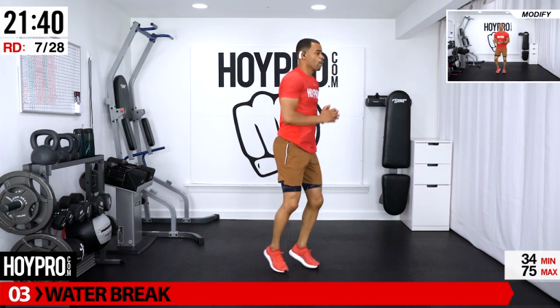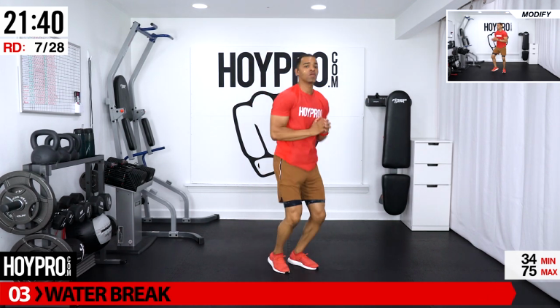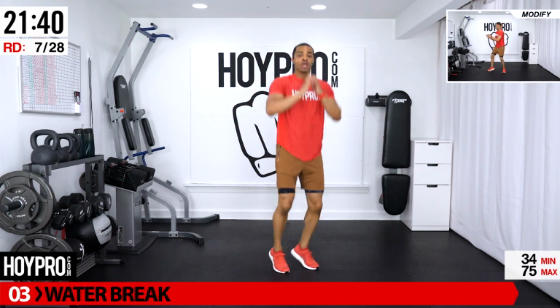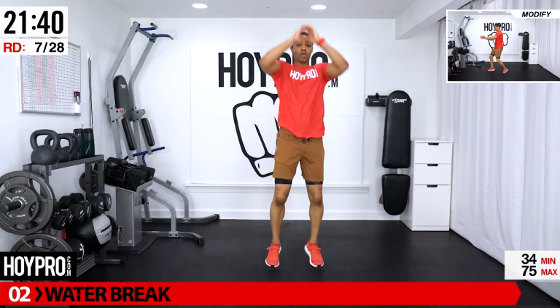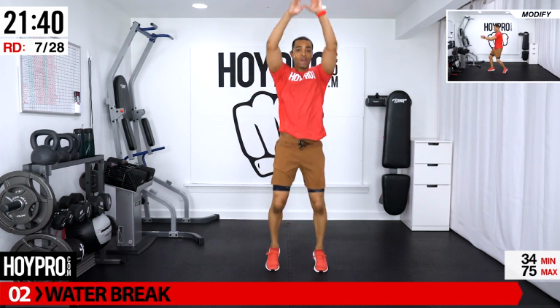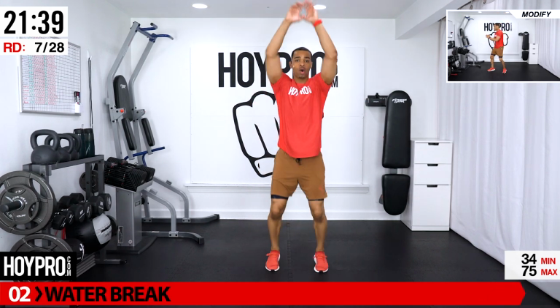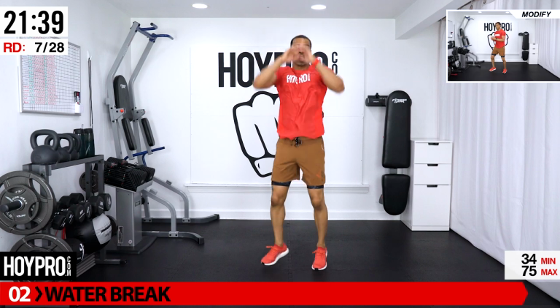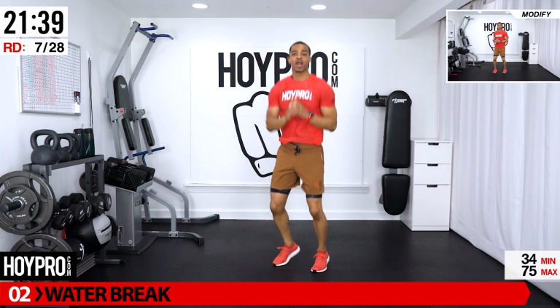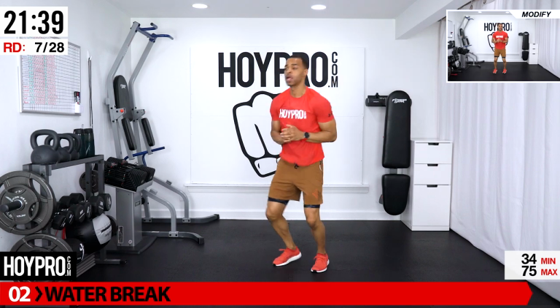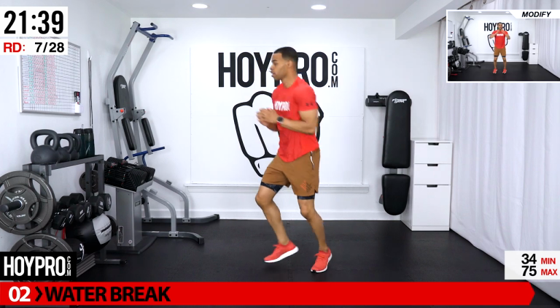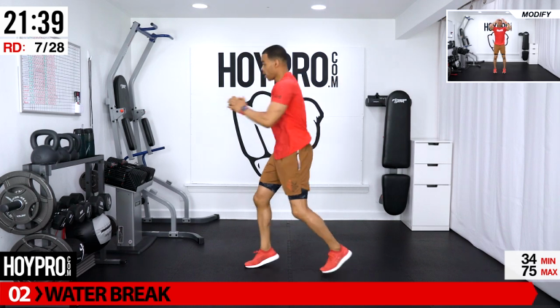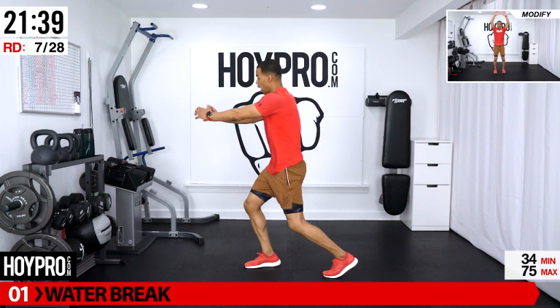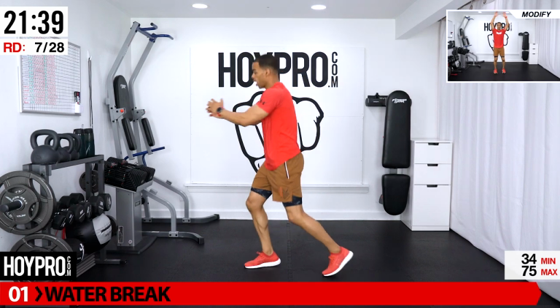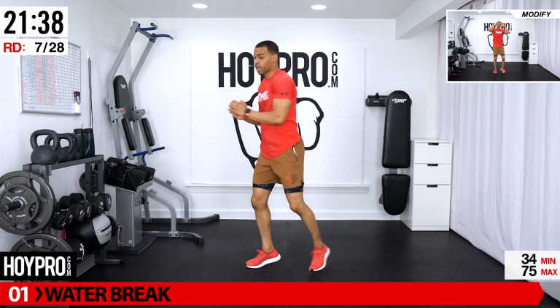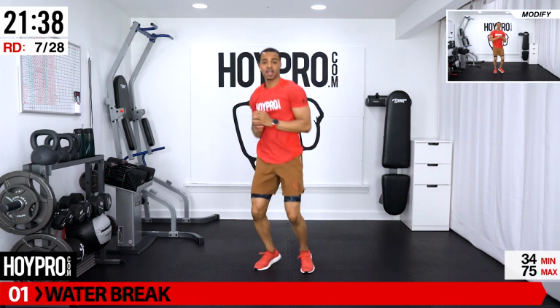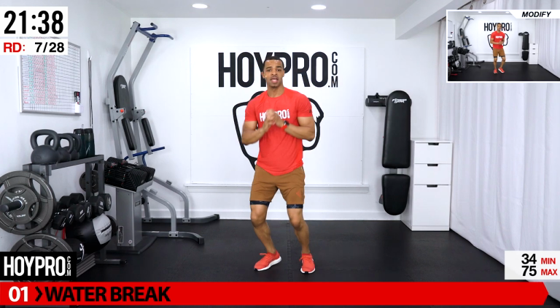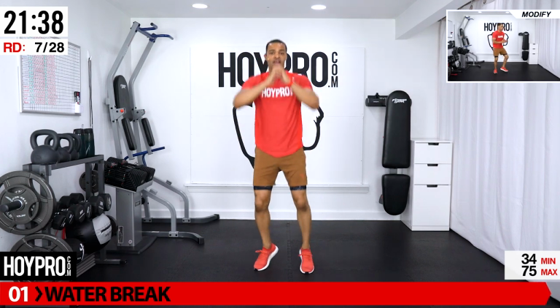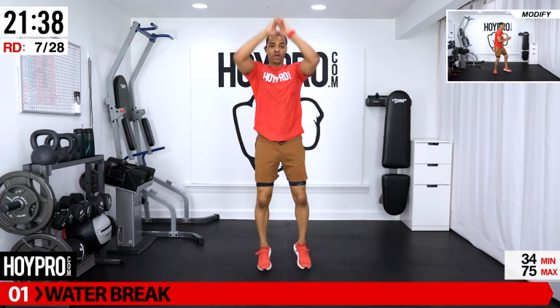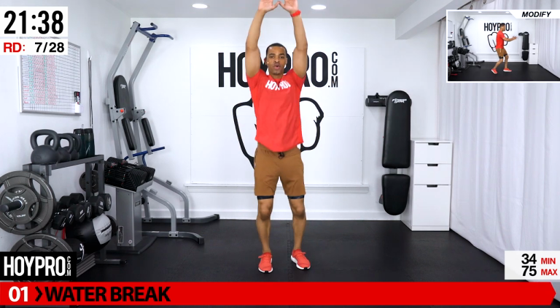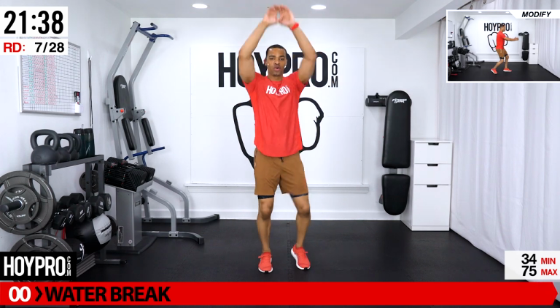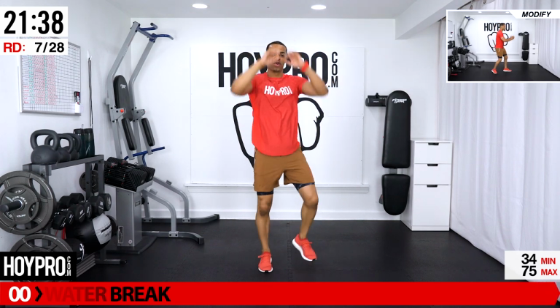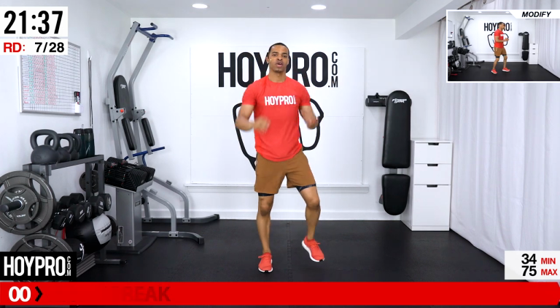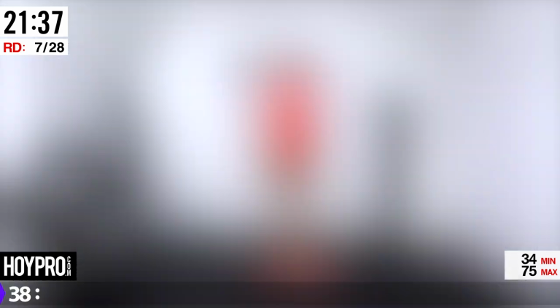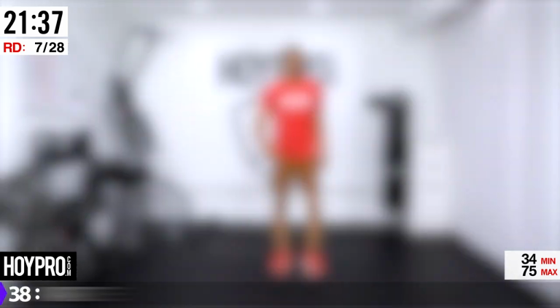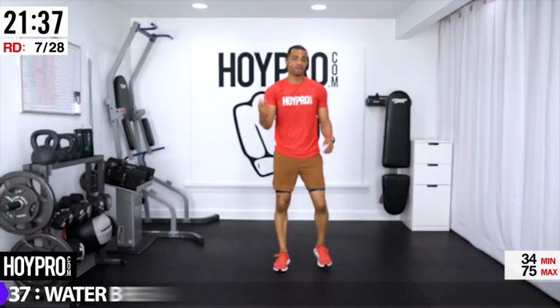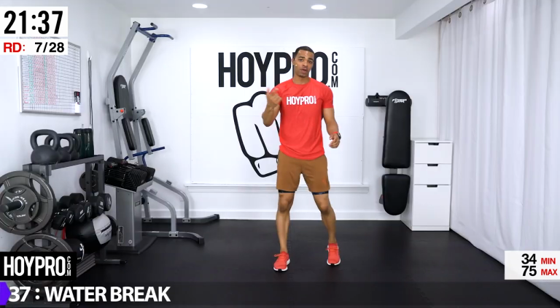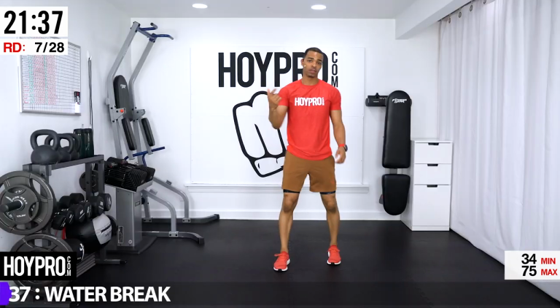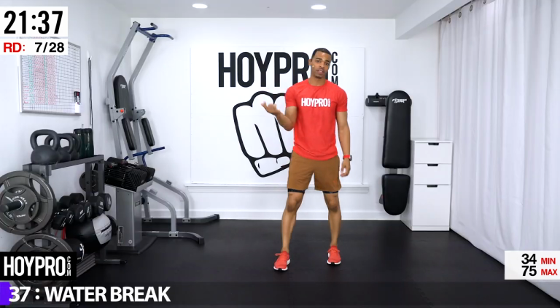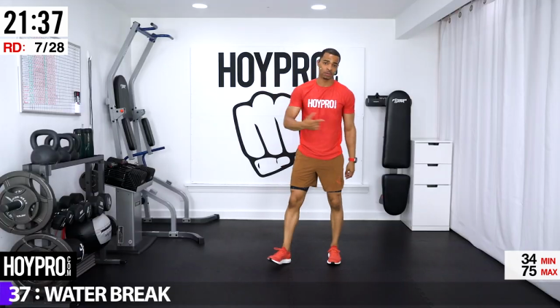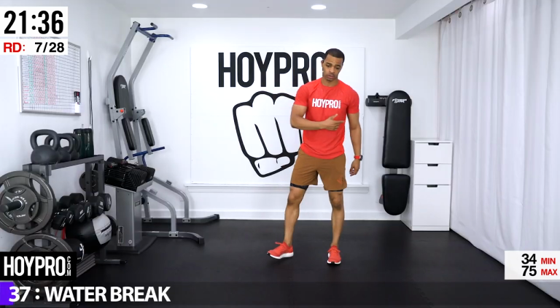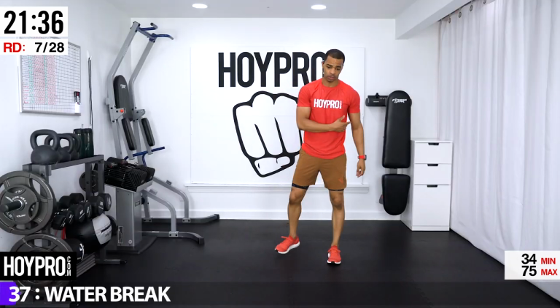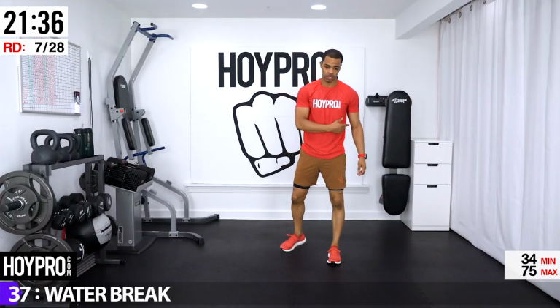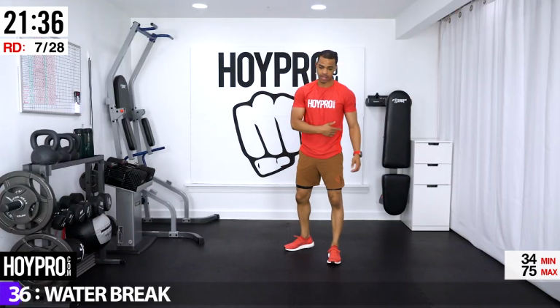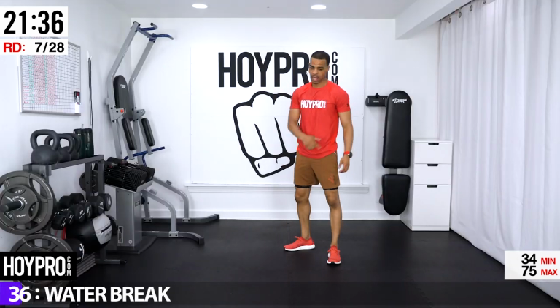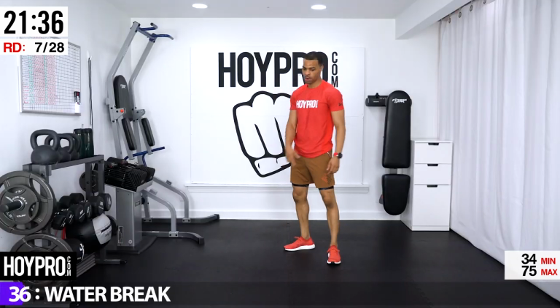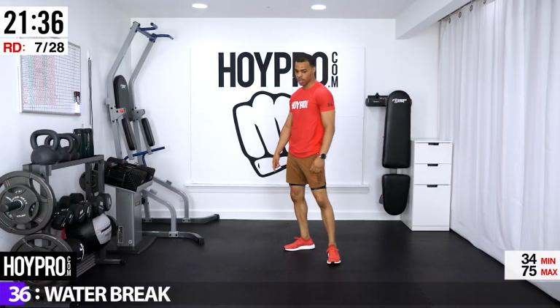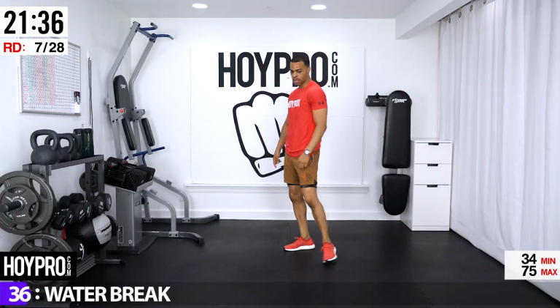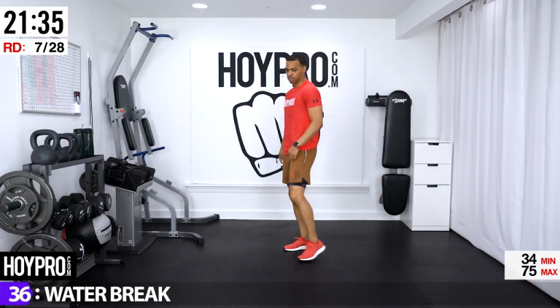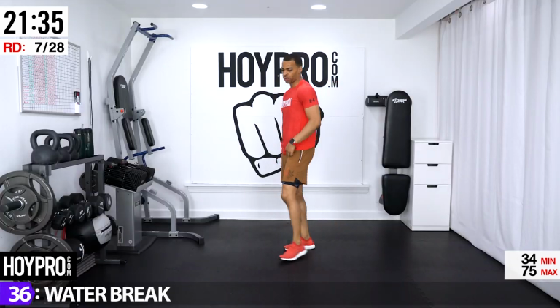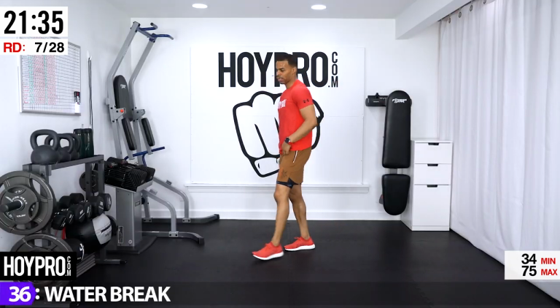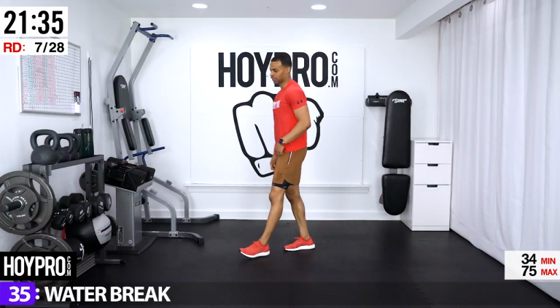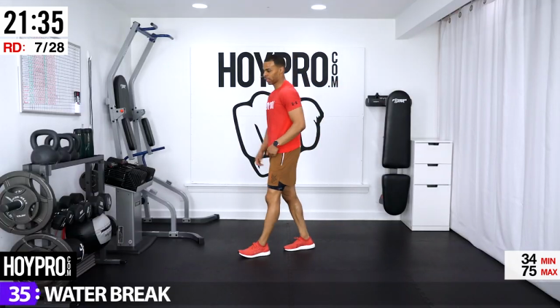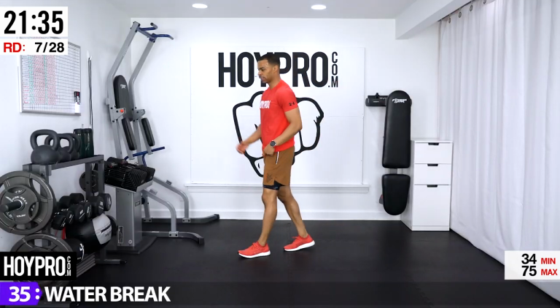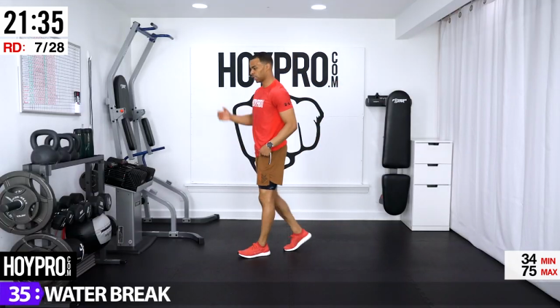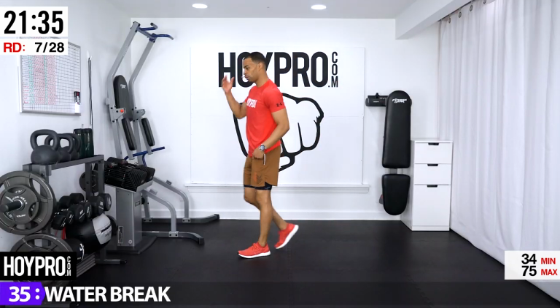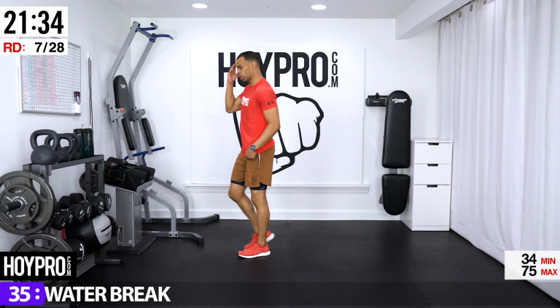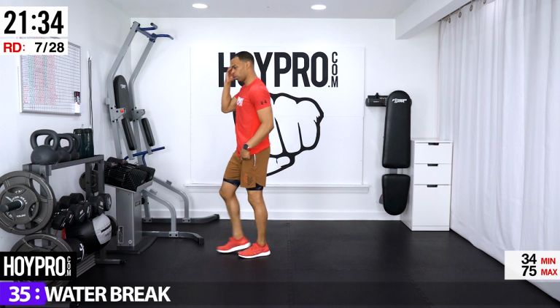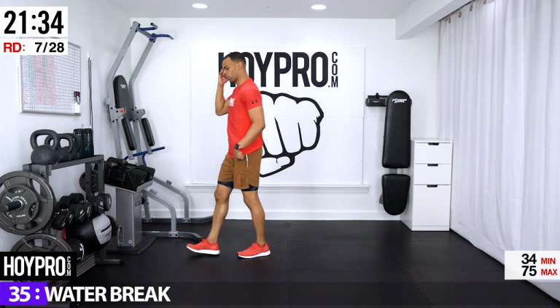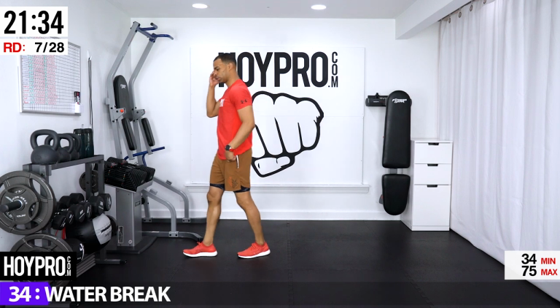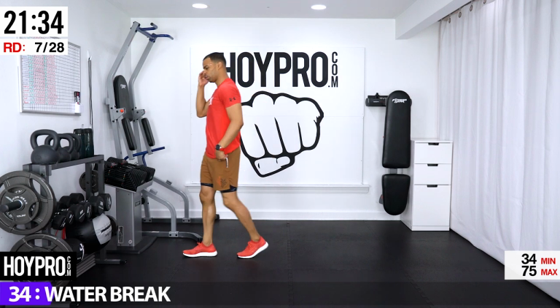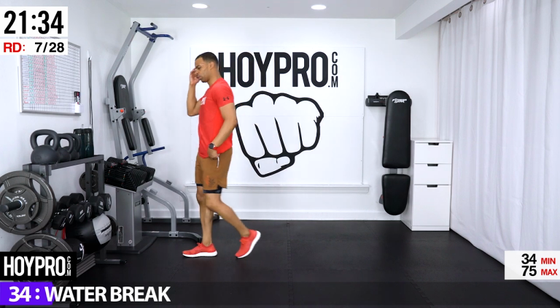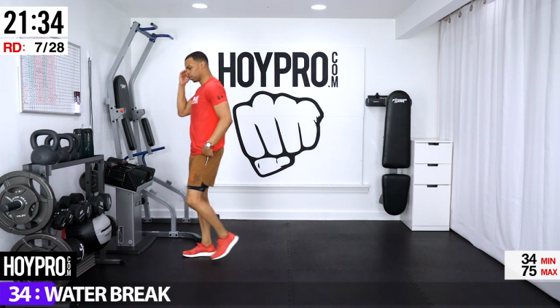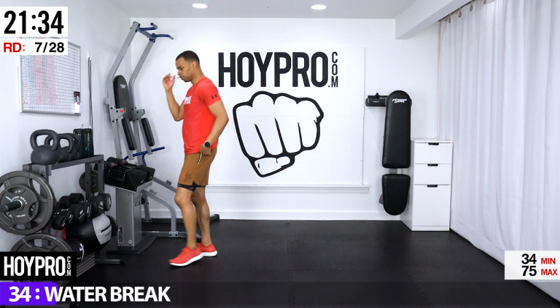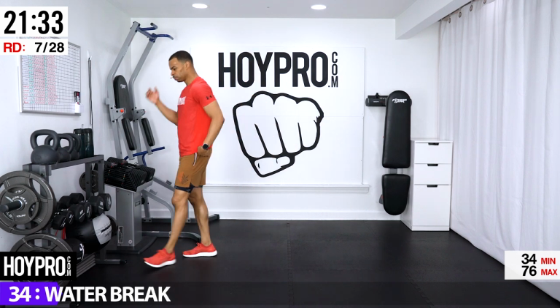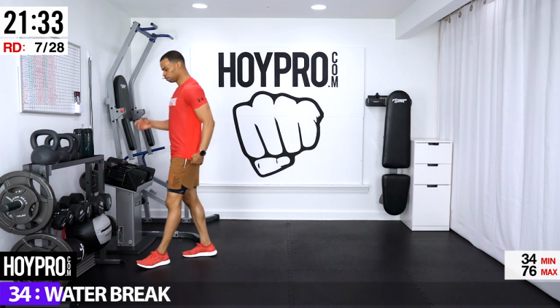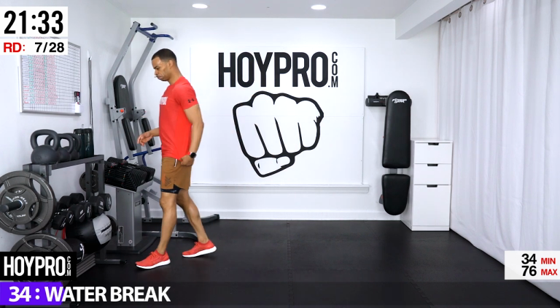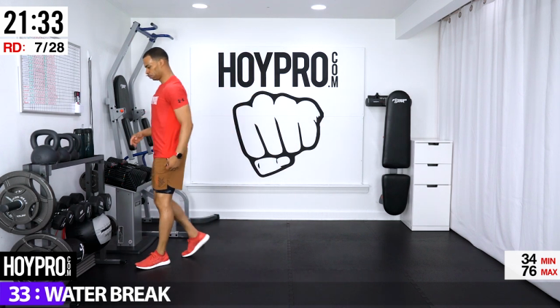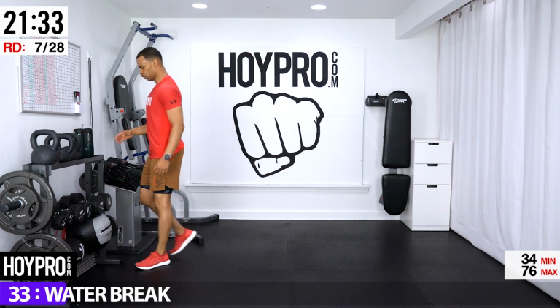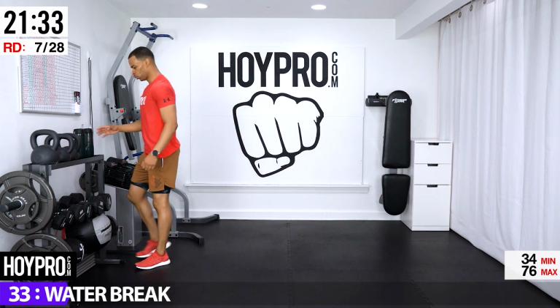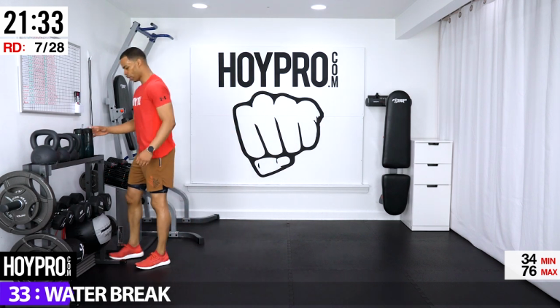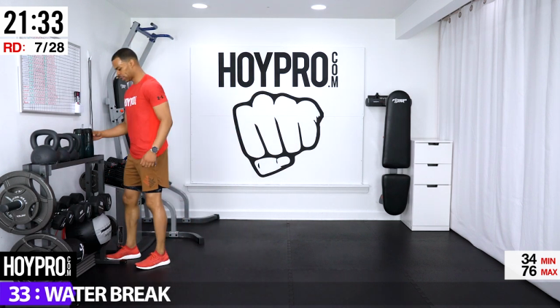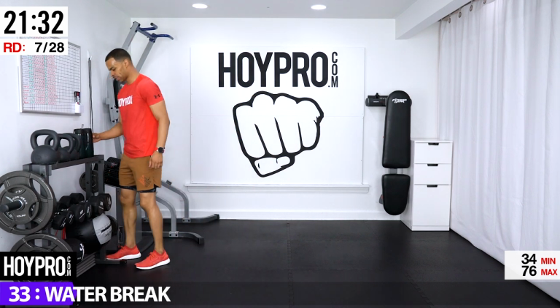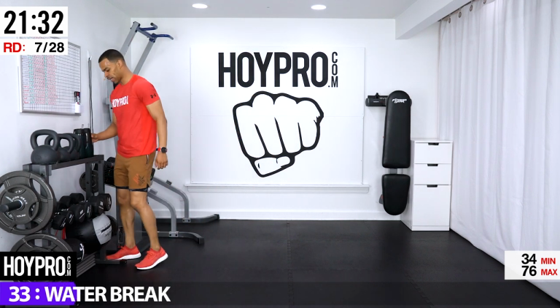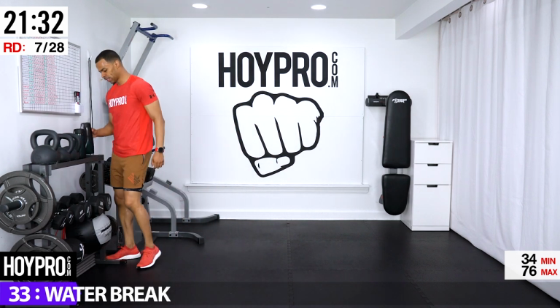One more — breathe. First double circuit down! 38 seconds and then we're going into some new exercises.